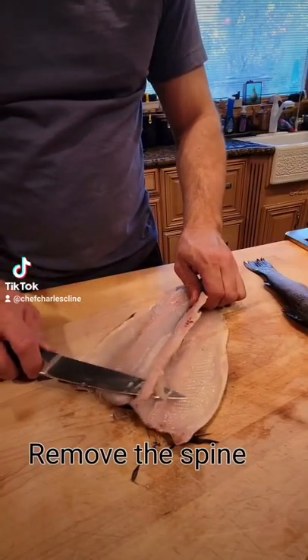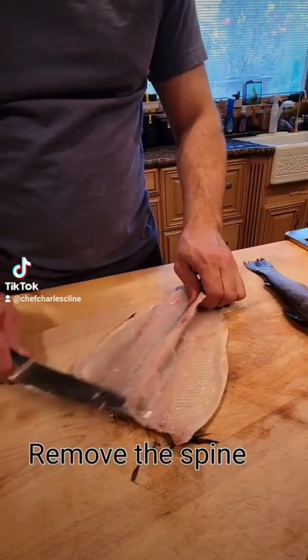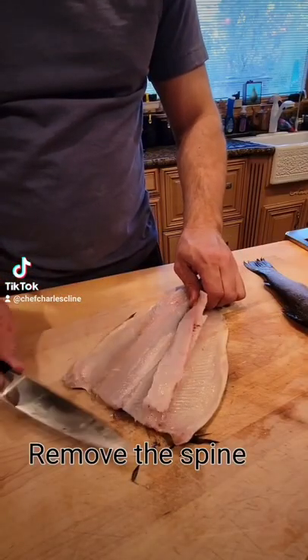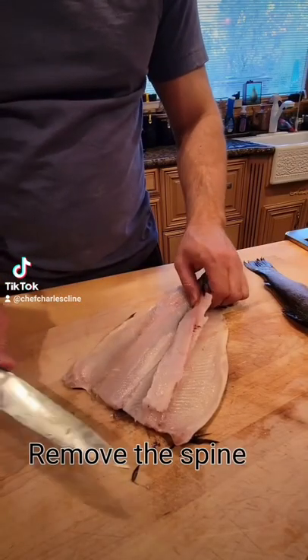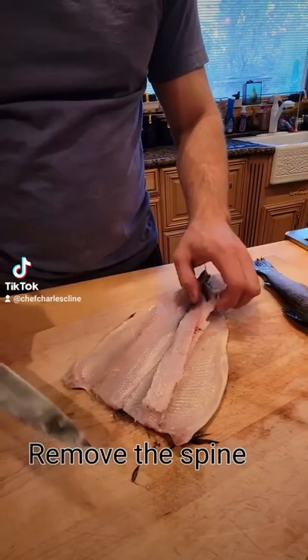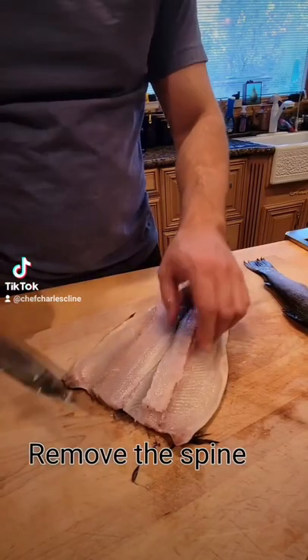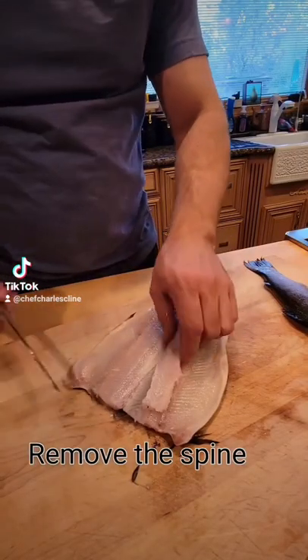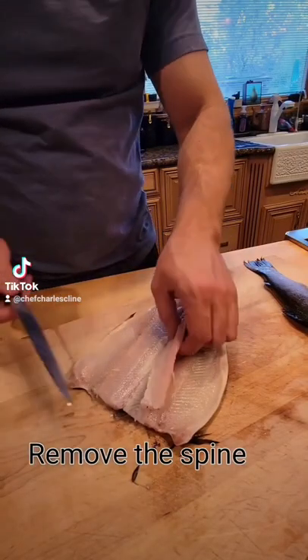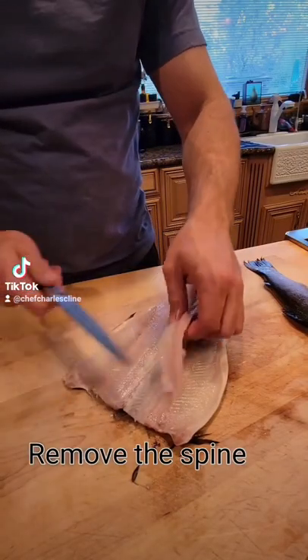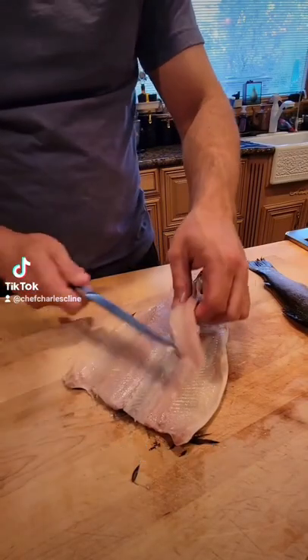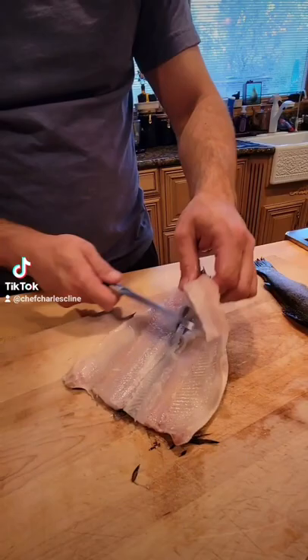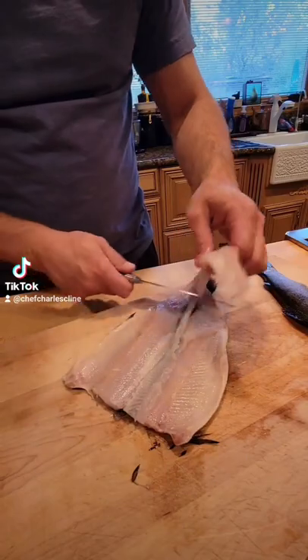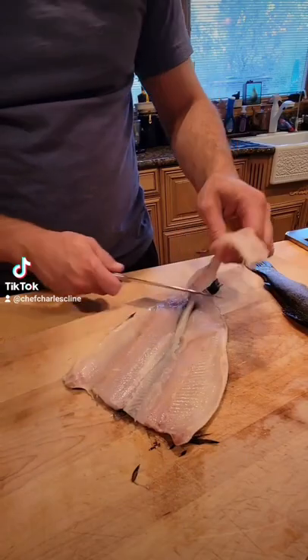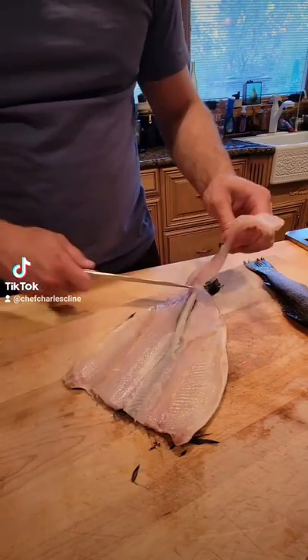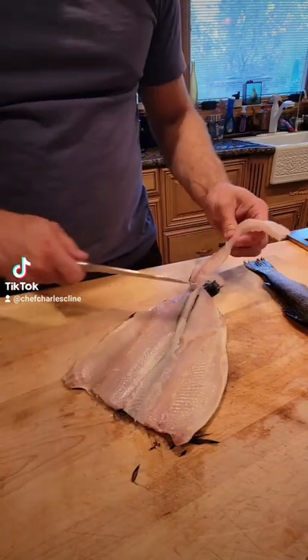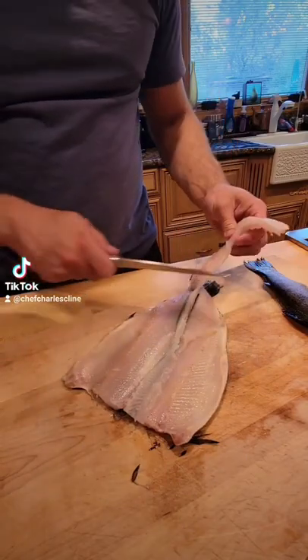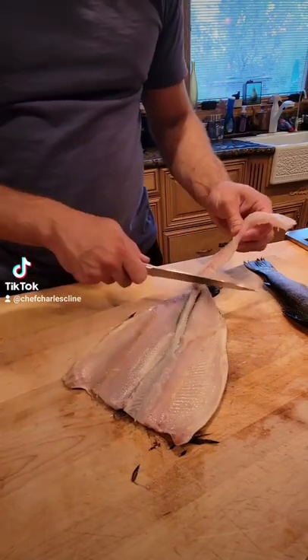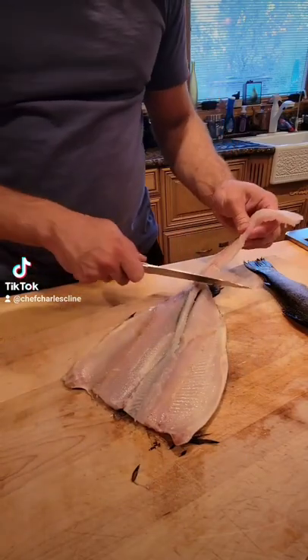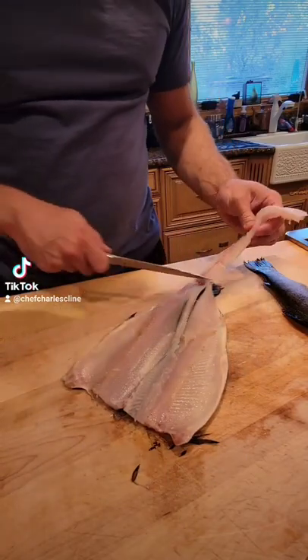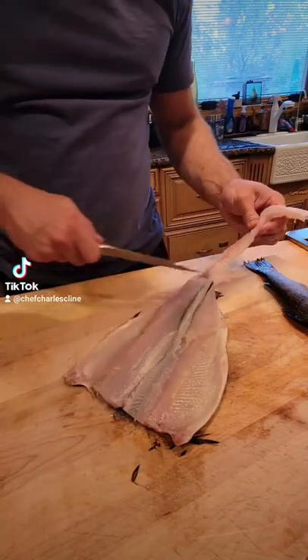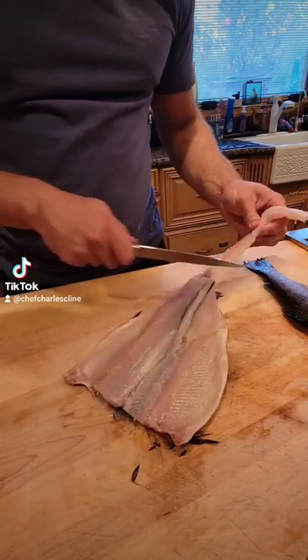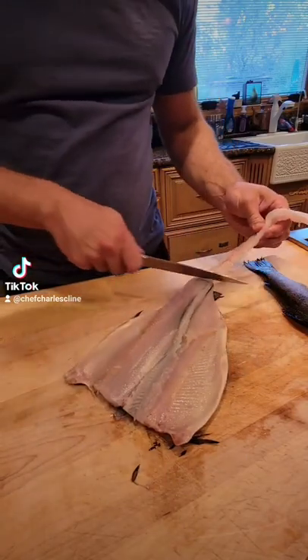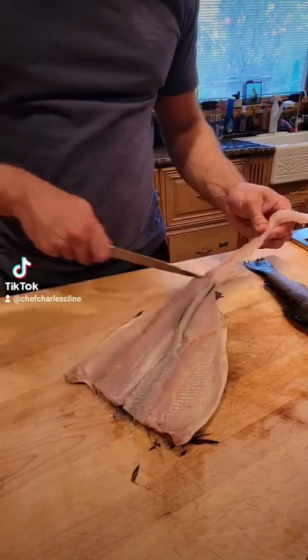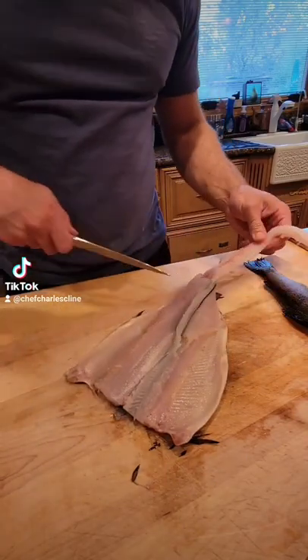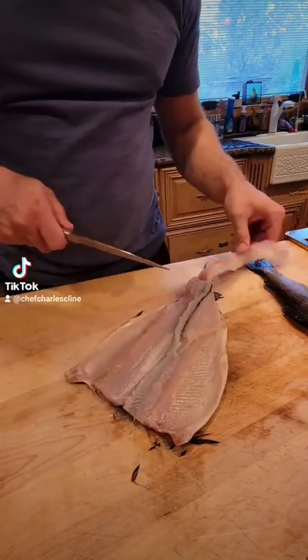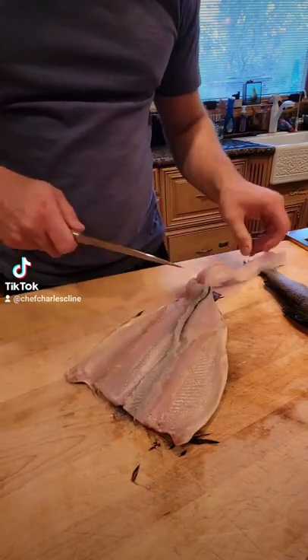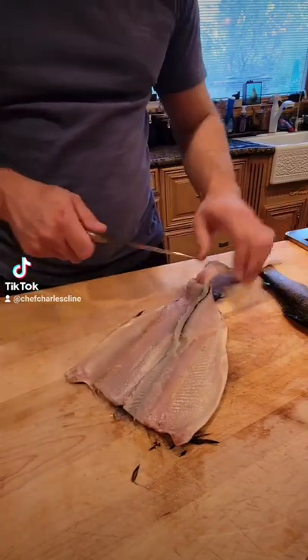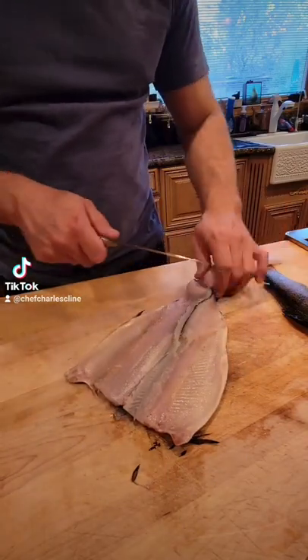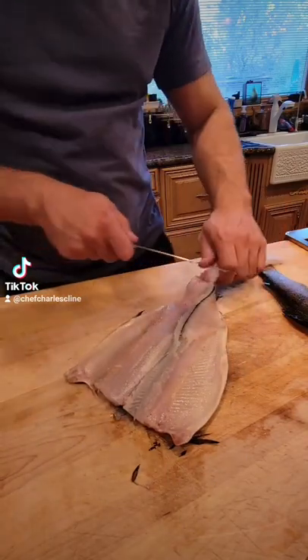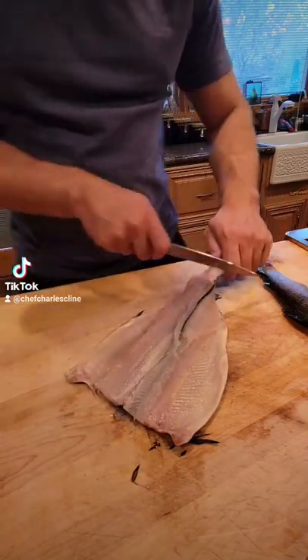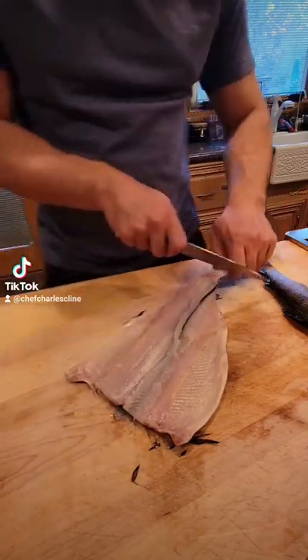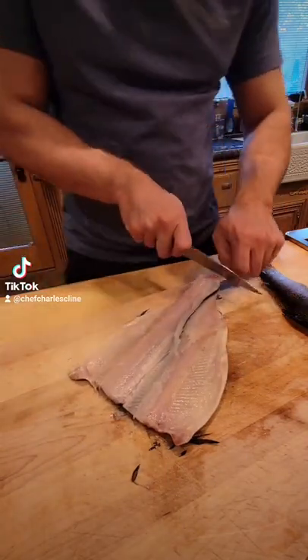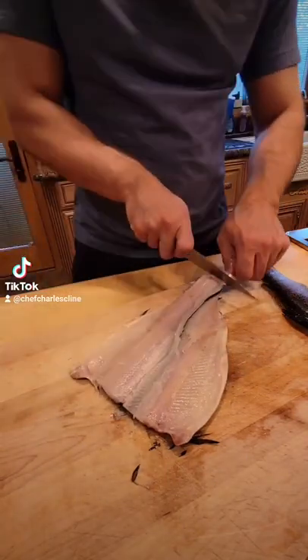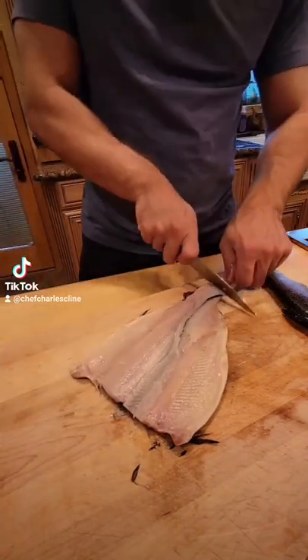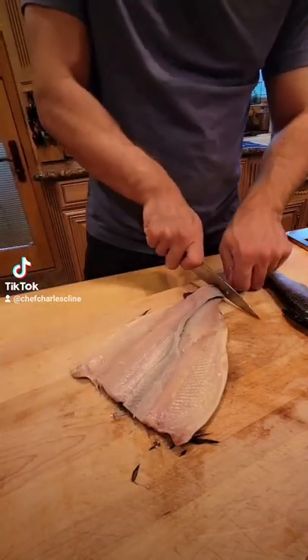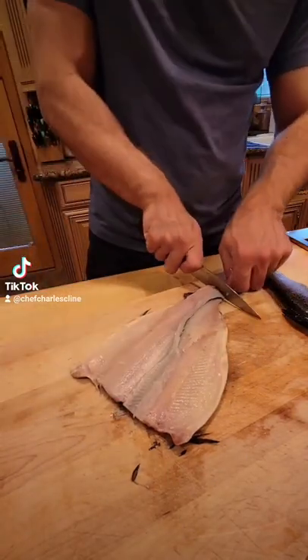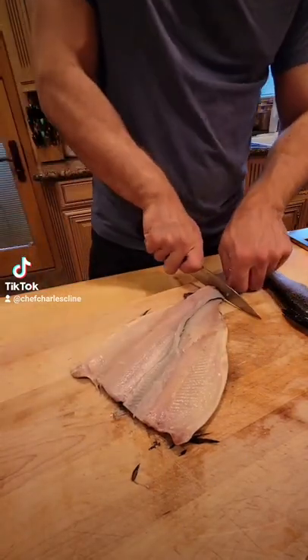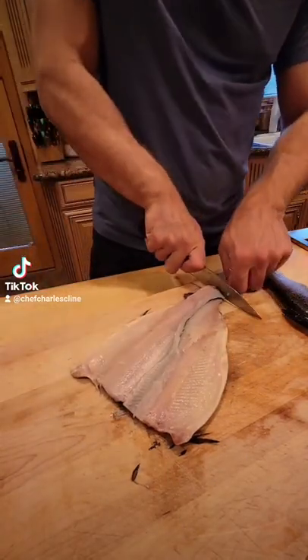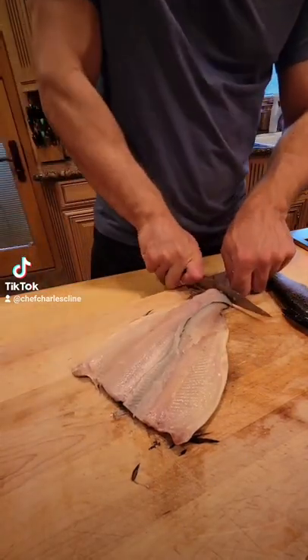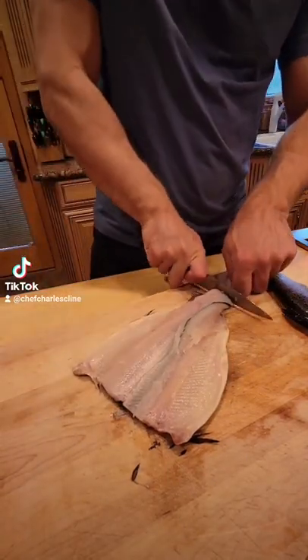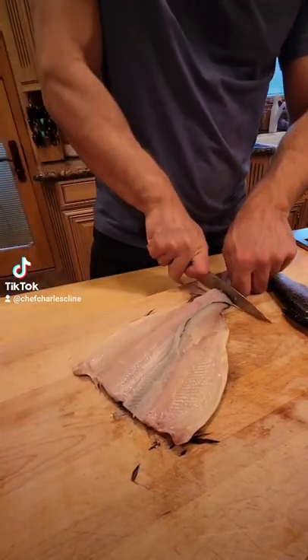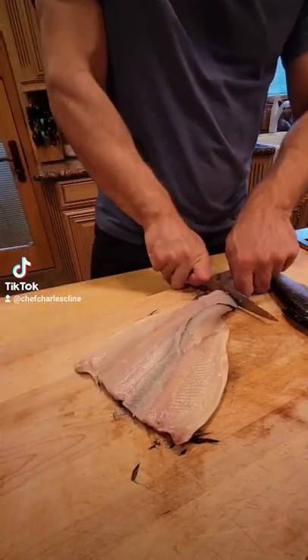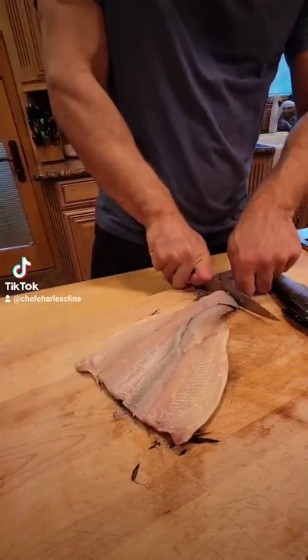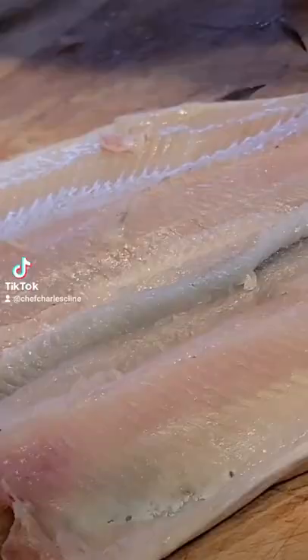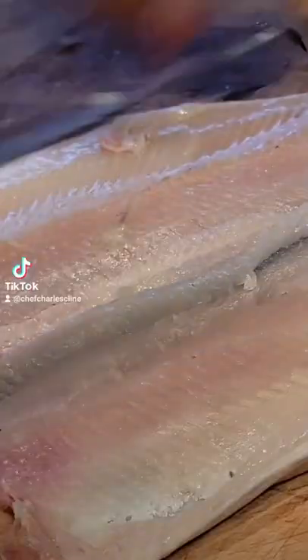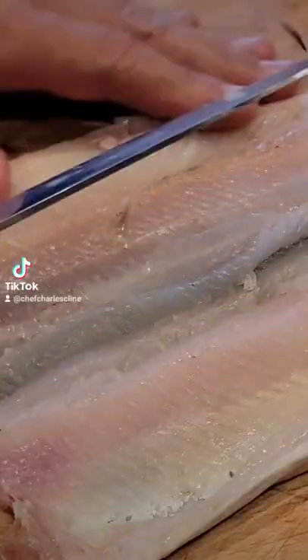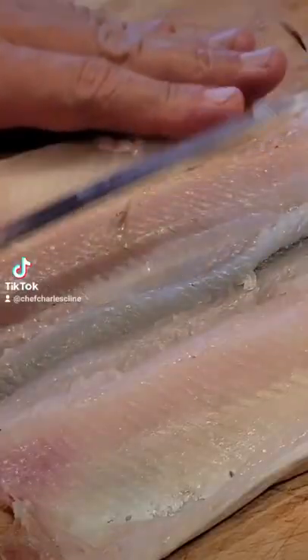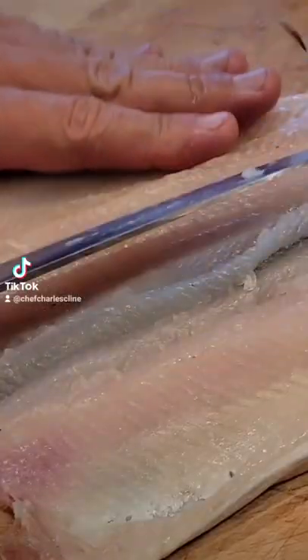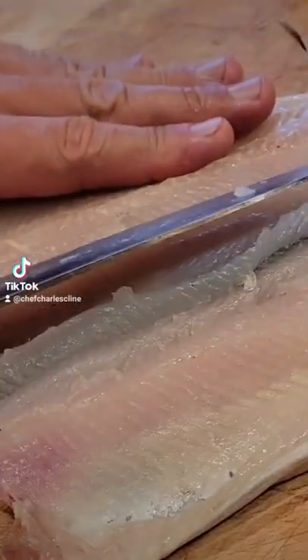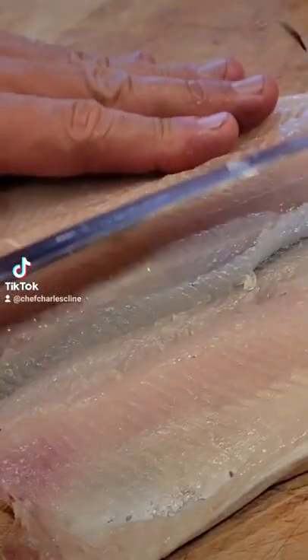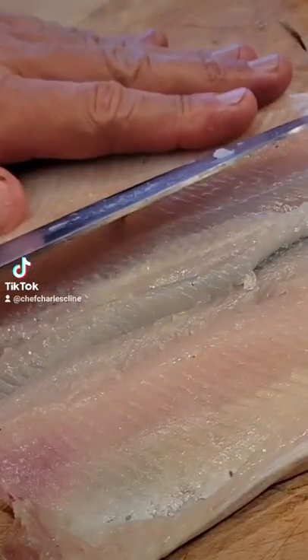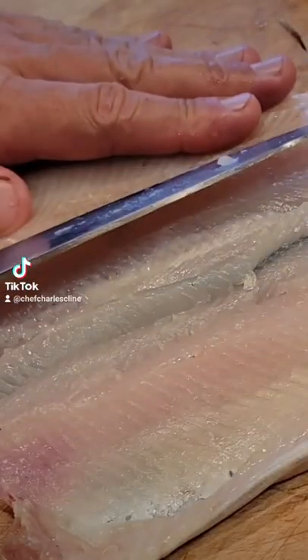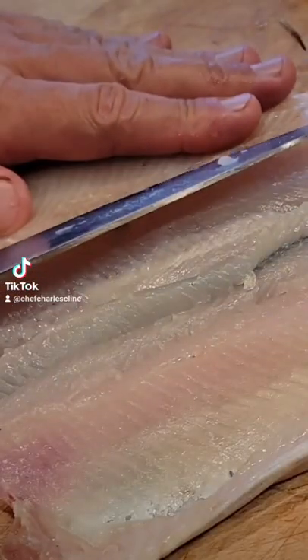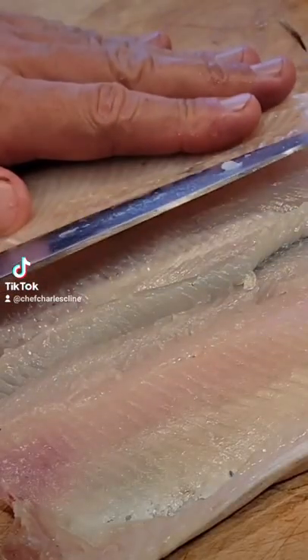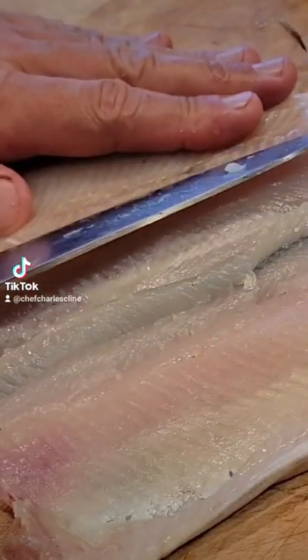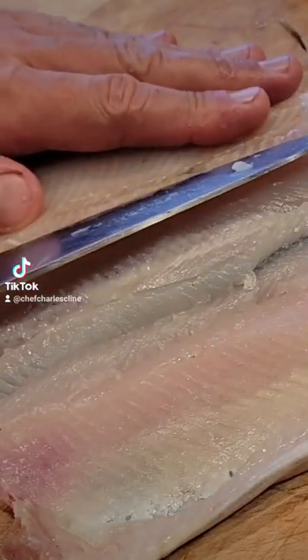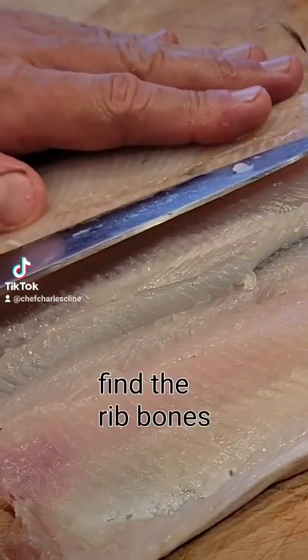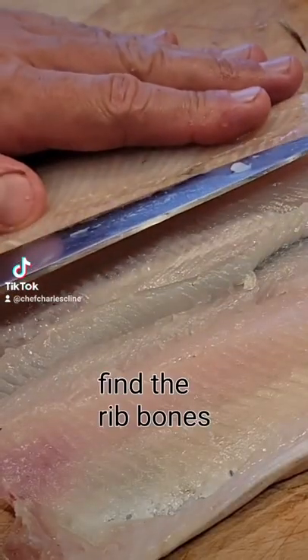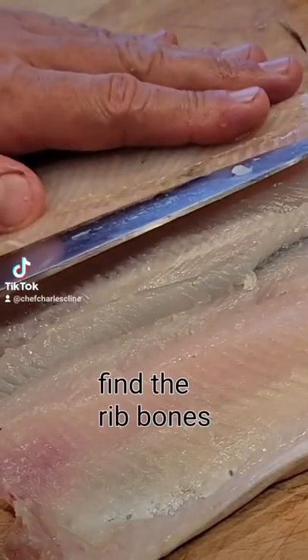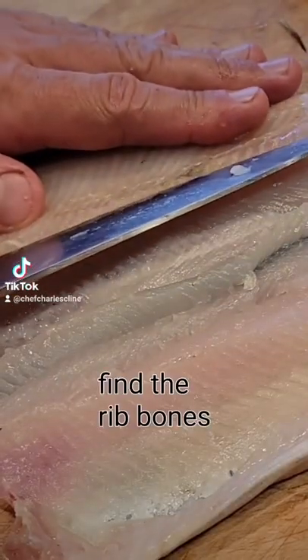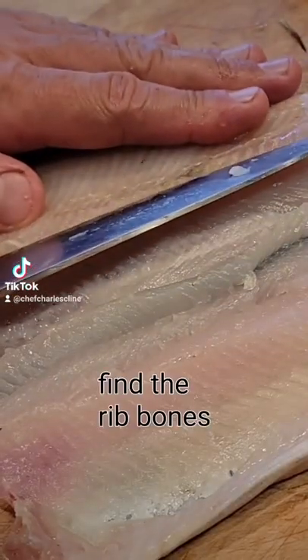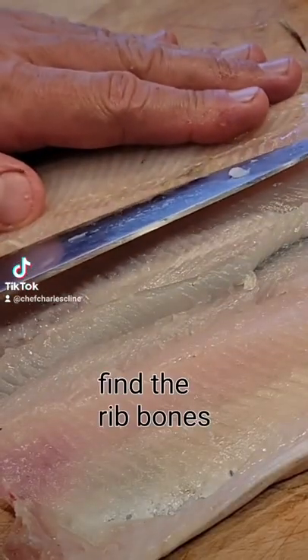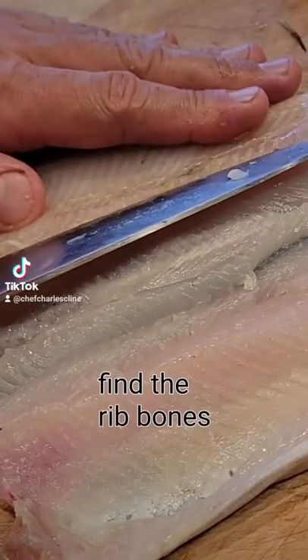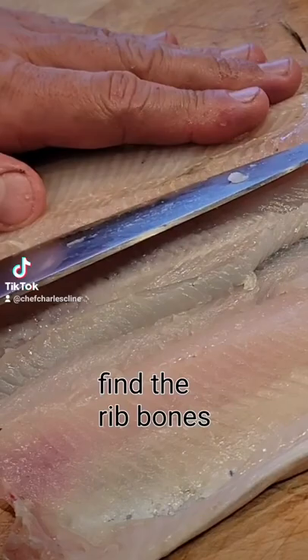I start by removing the spine, cutting along either side, chopping it off, then I locate the rib cage.